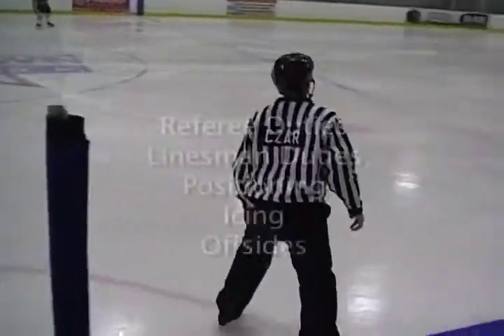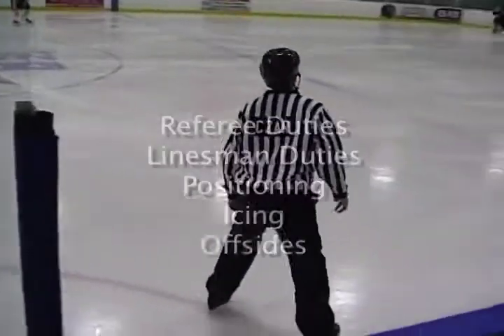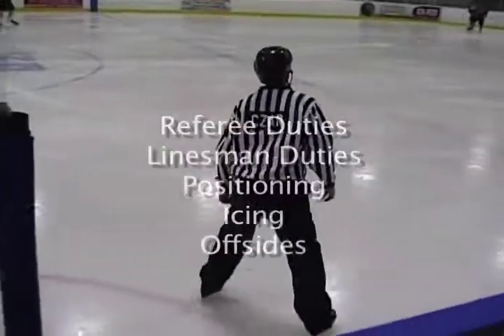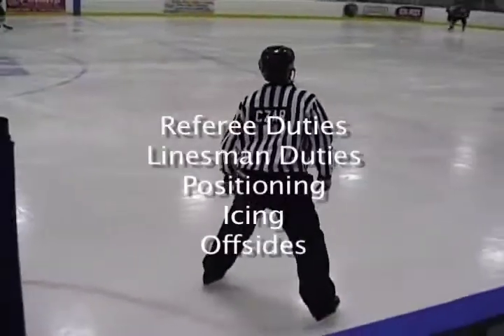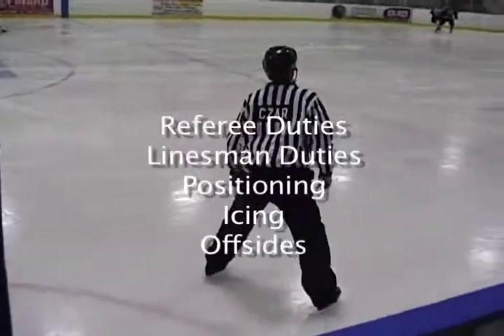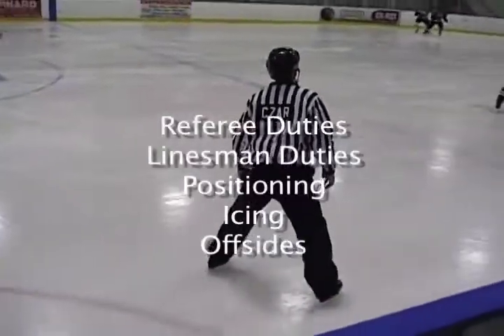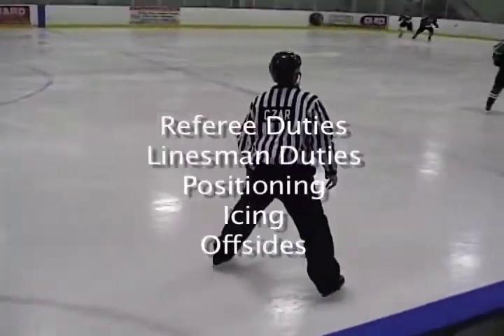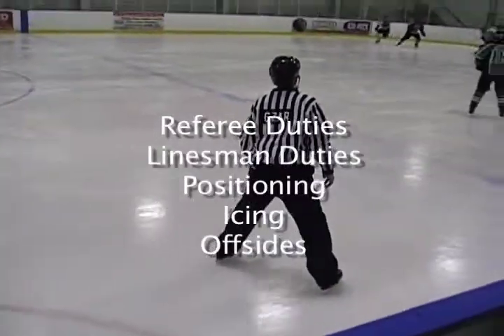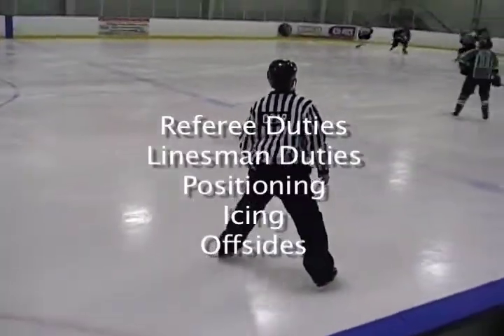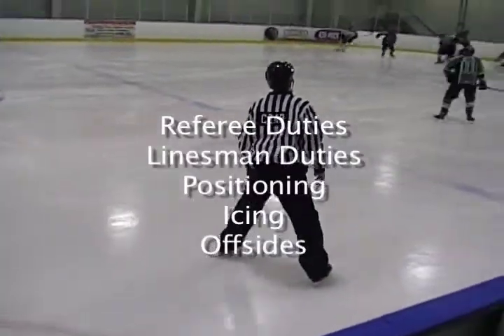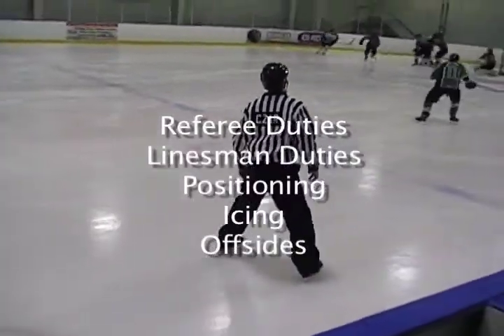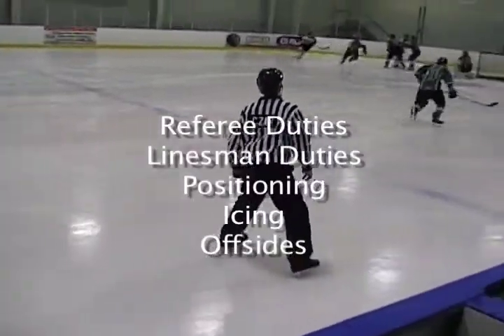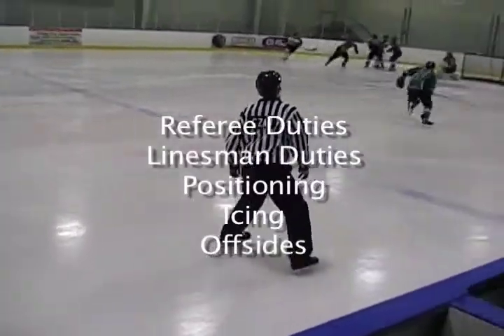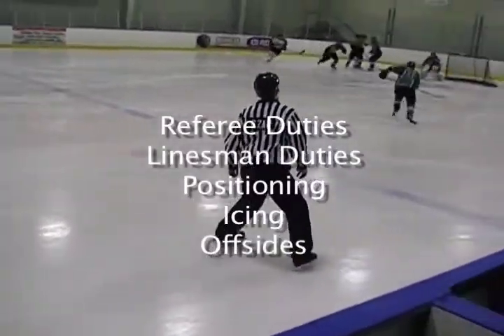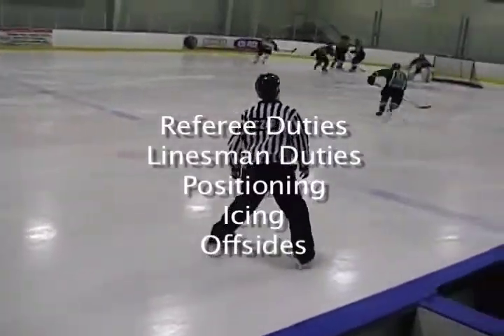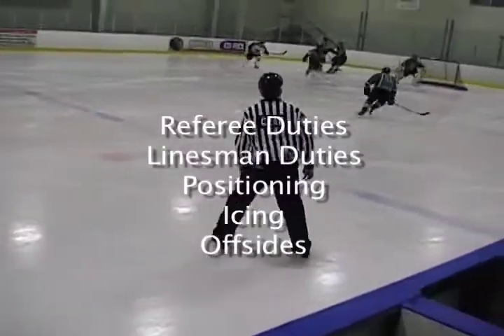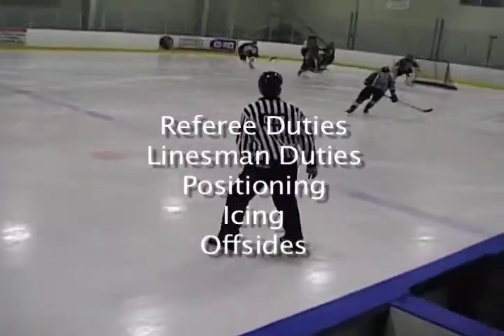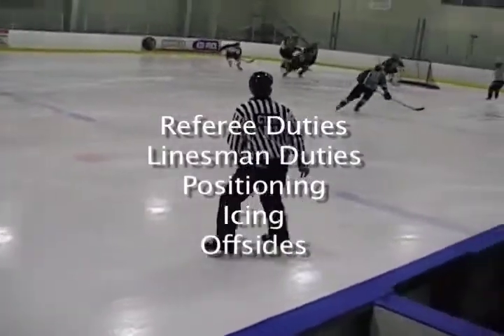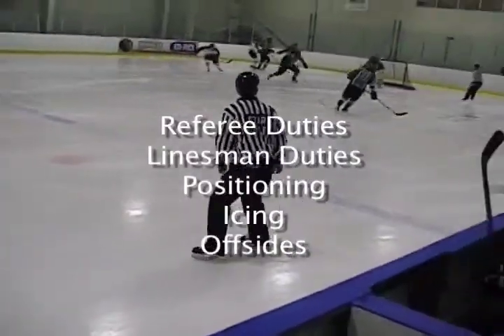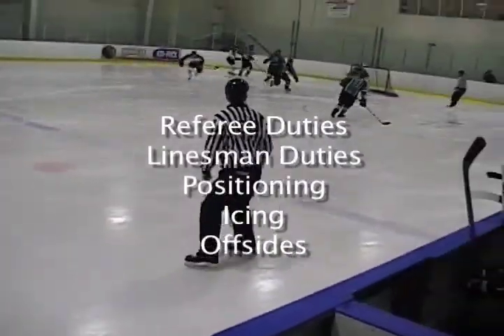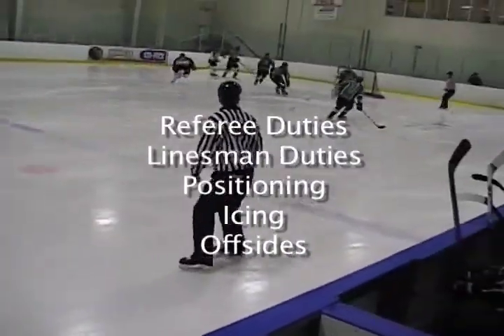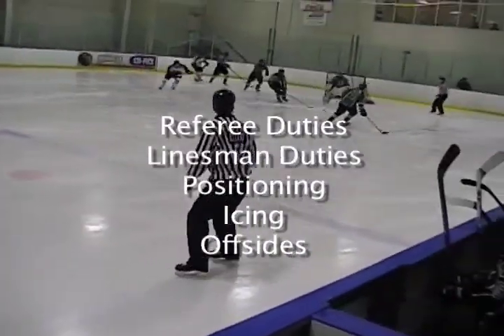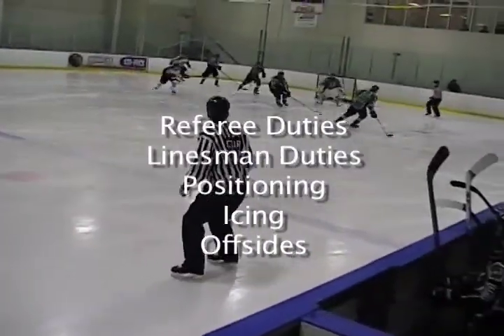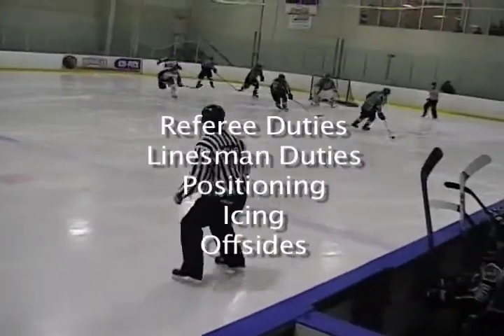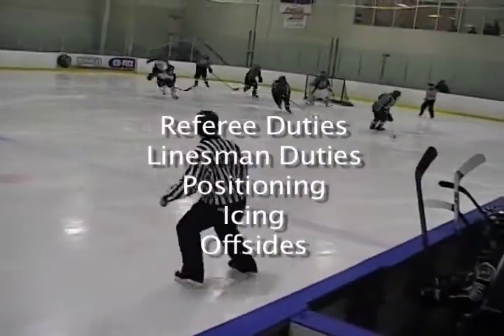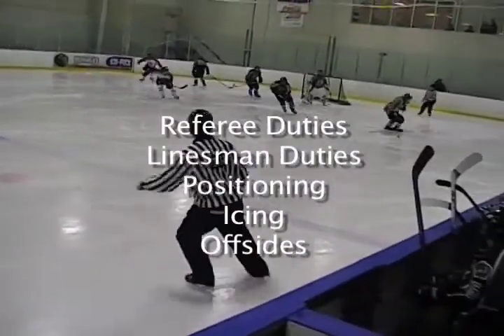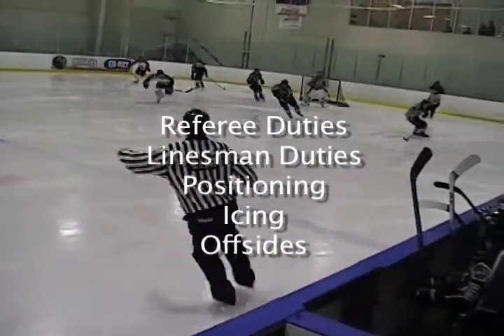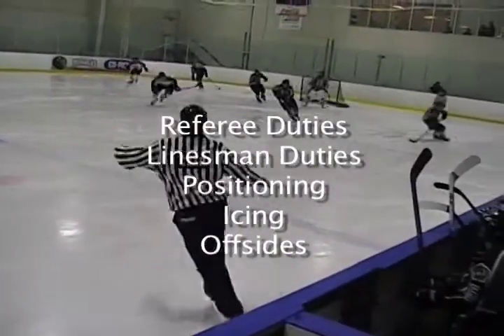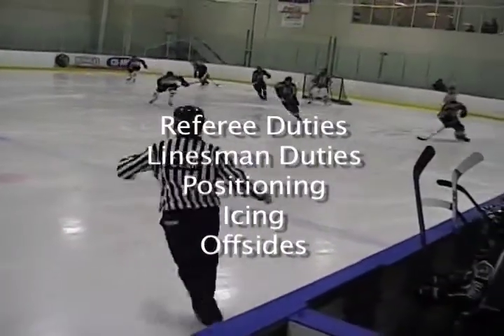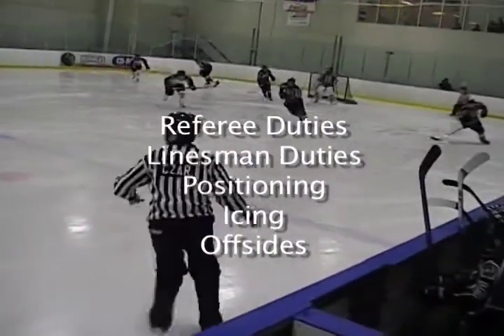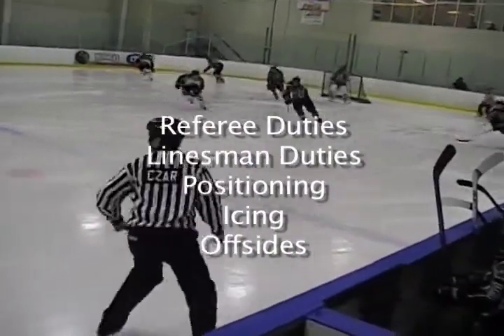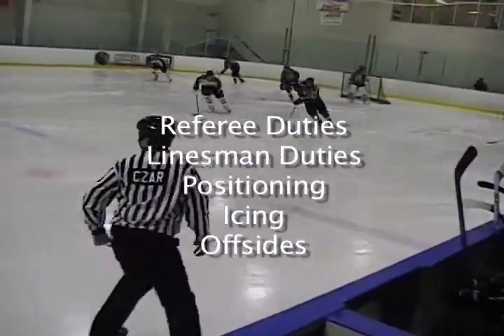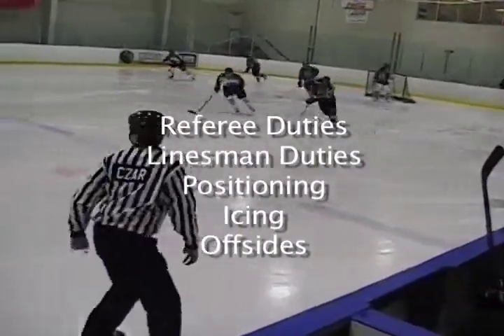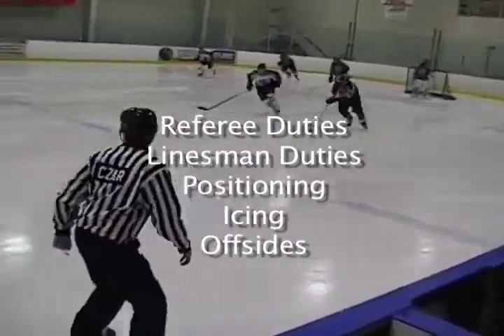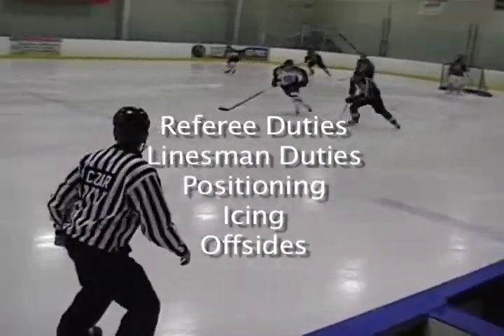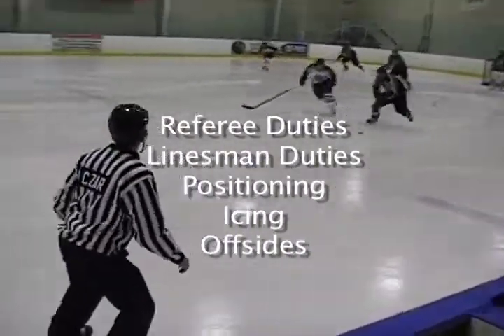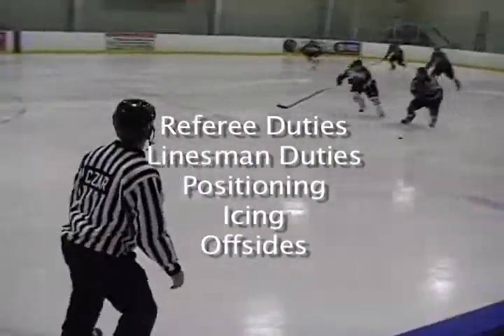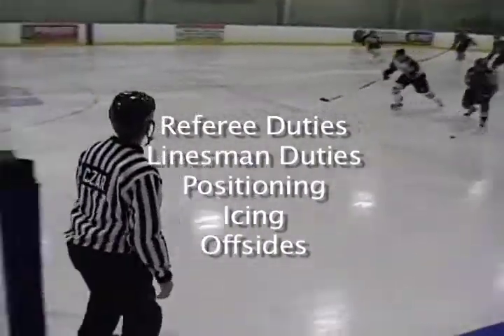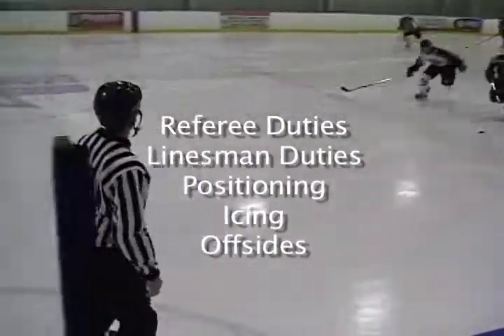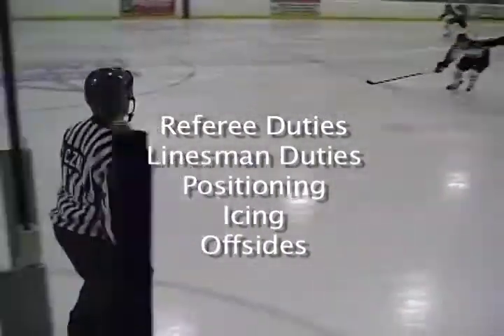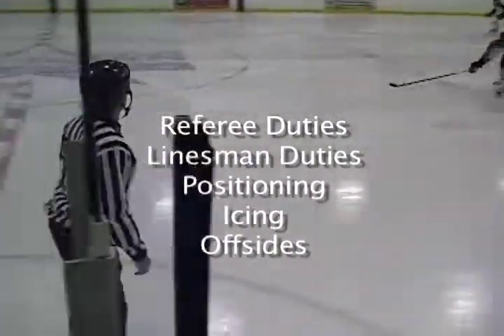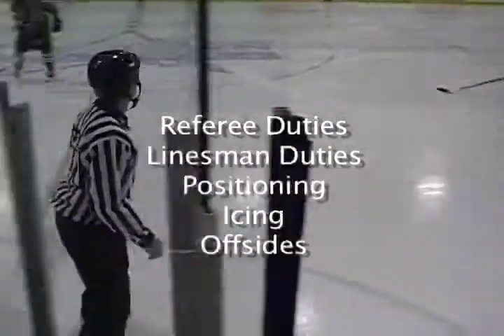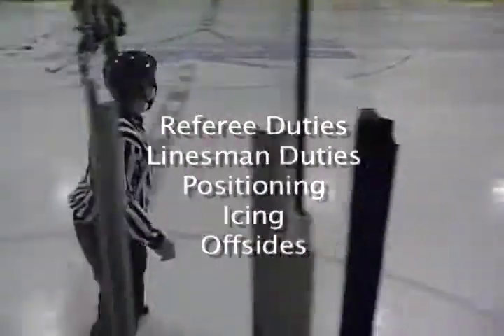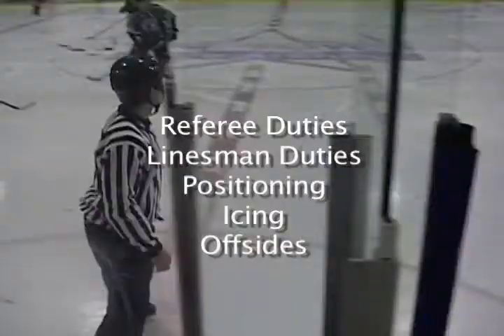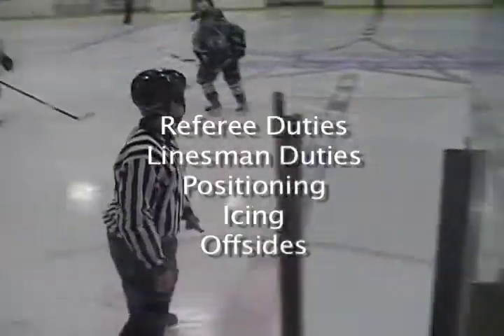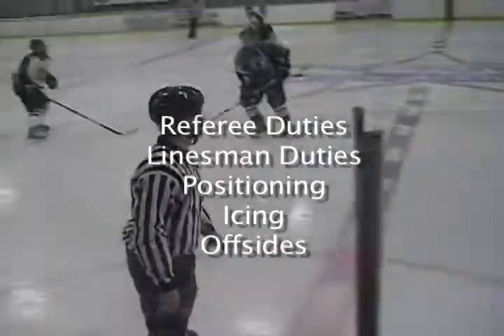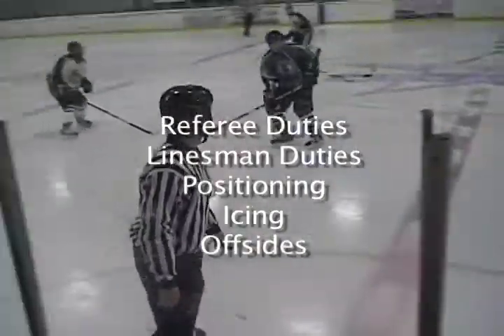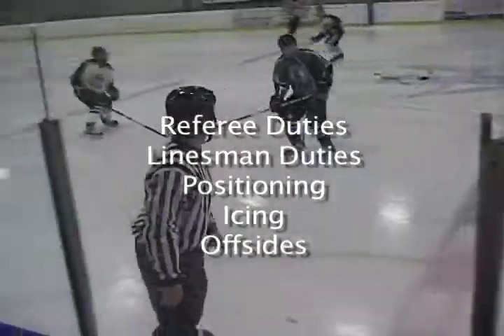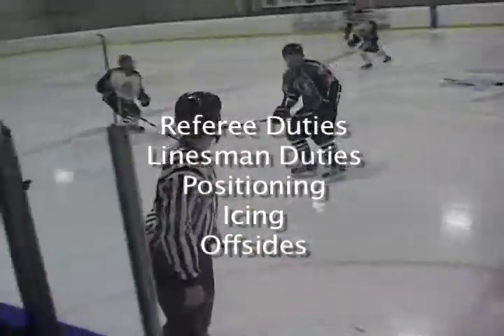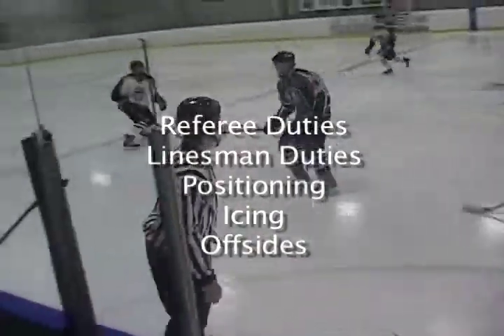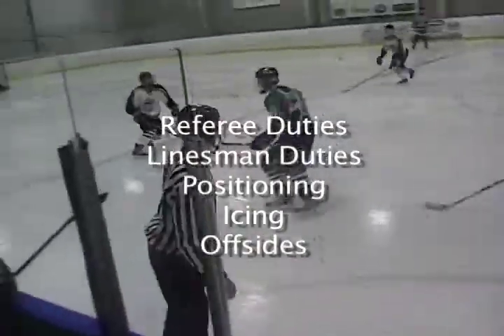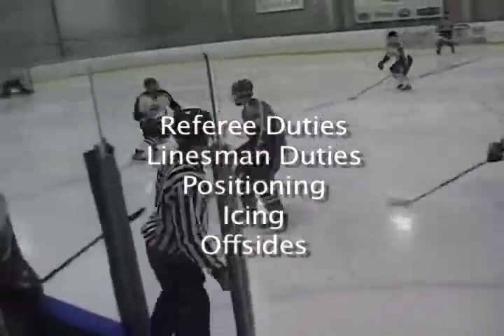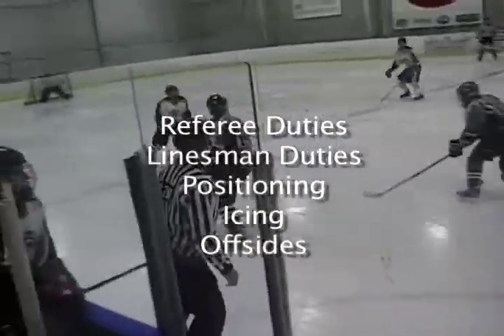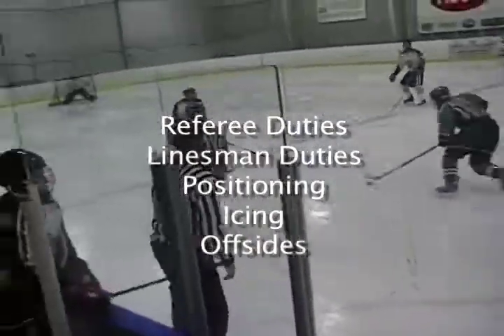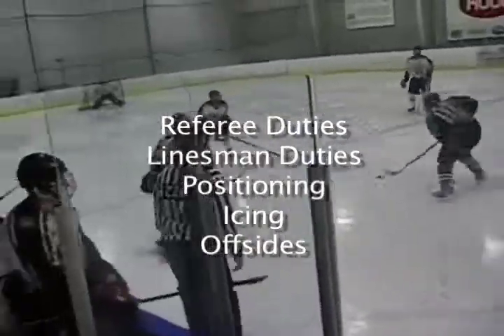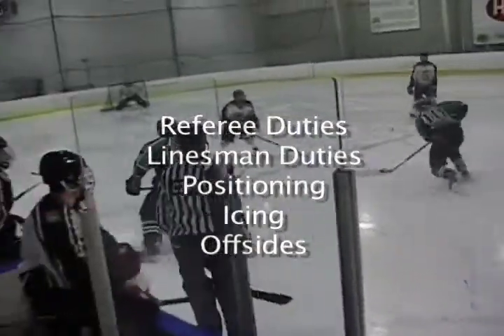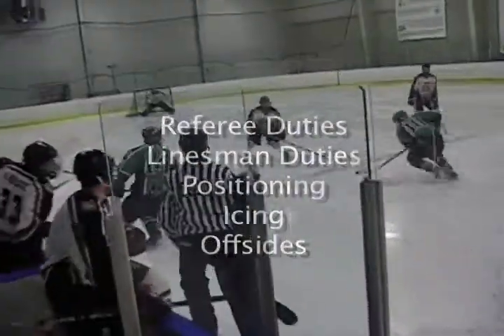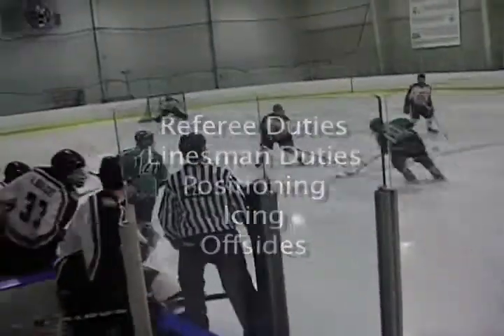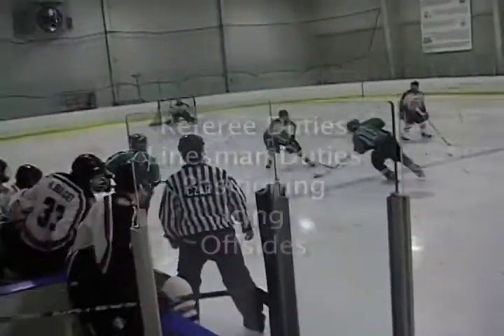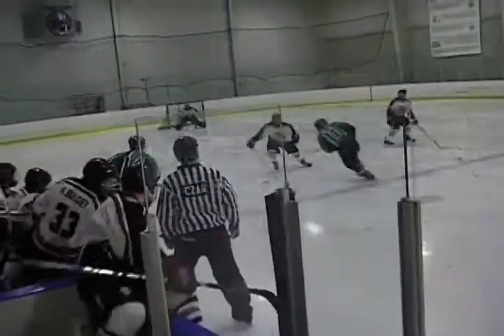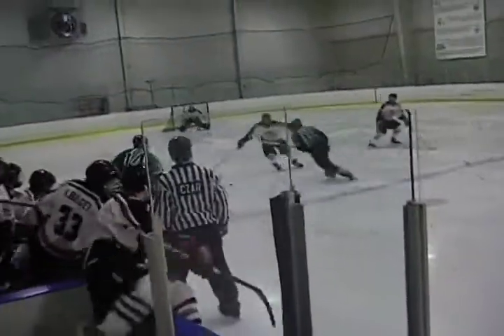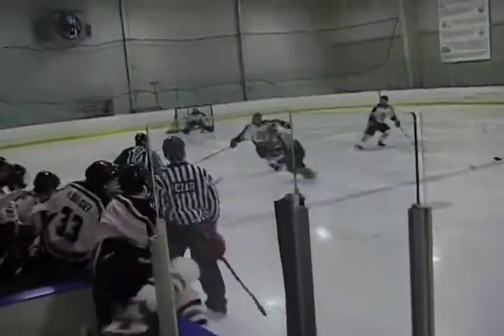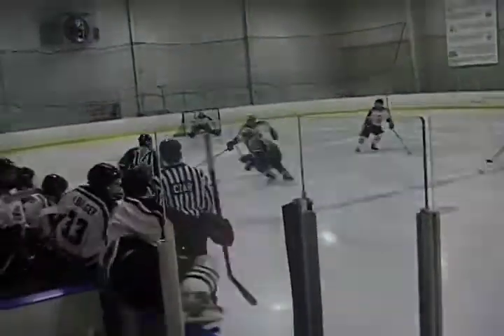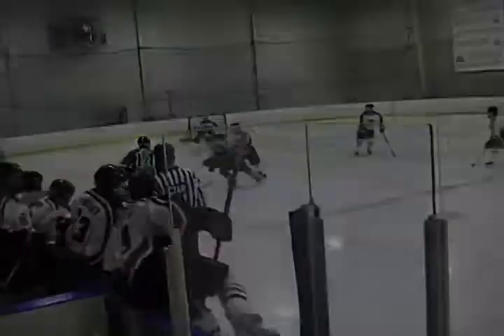This video will focus on referee duties, linesman duties, positioning, icing, and offsides.